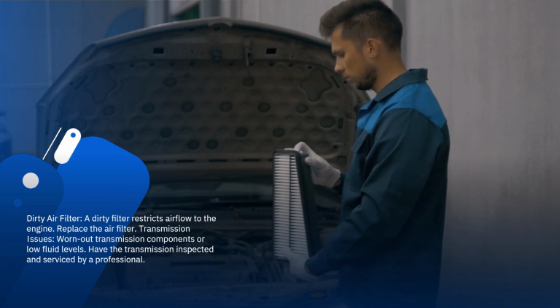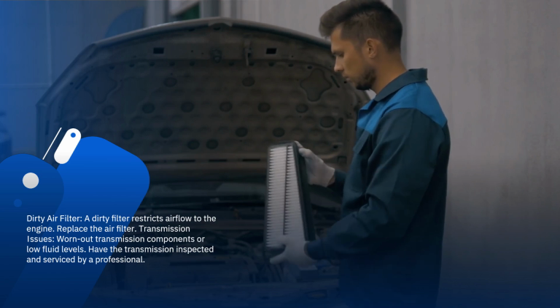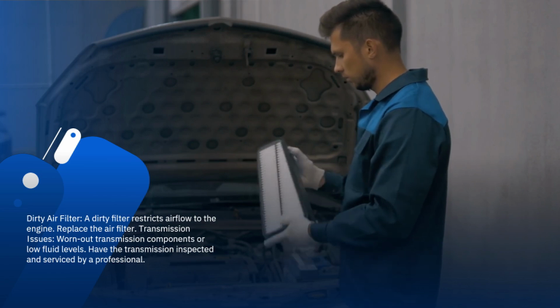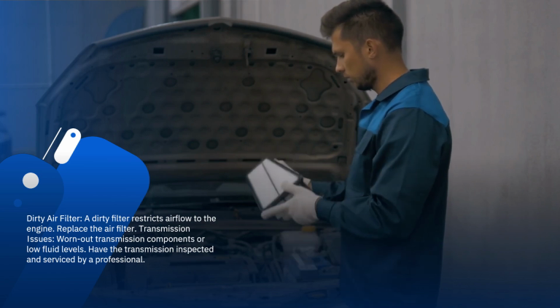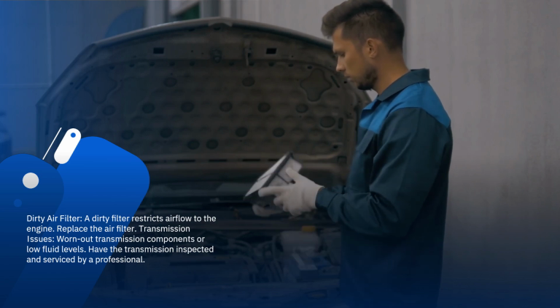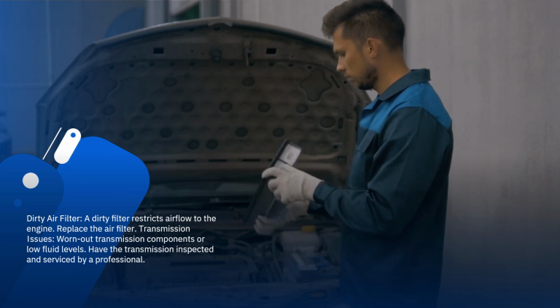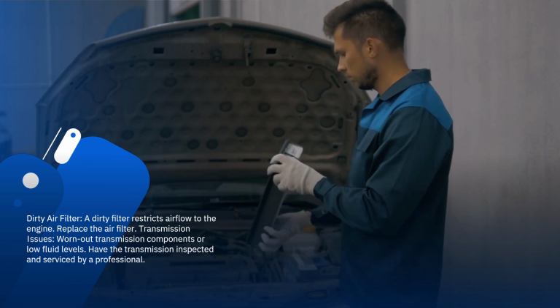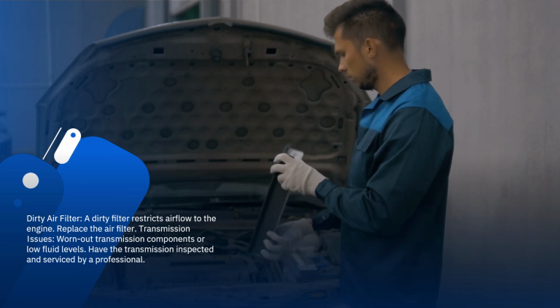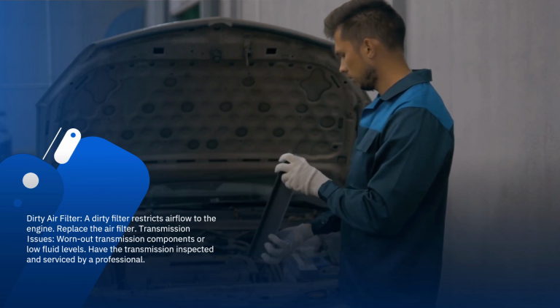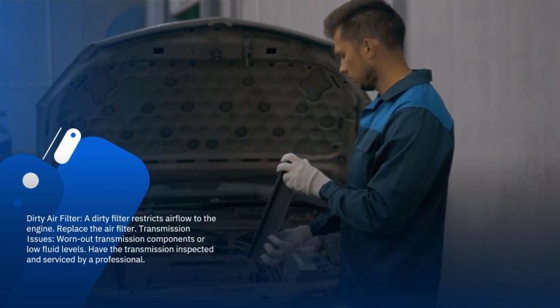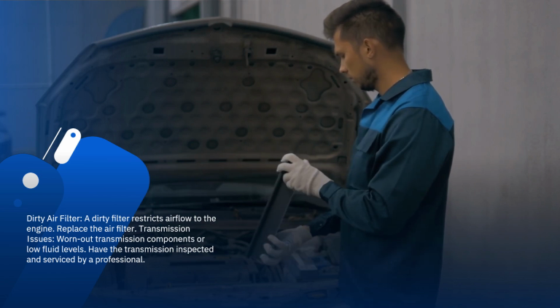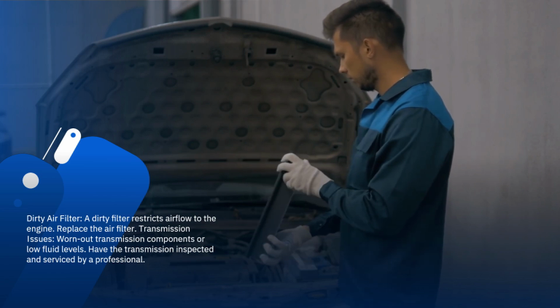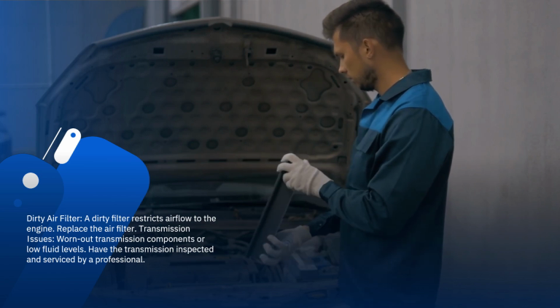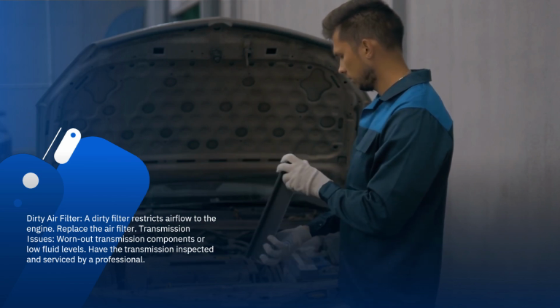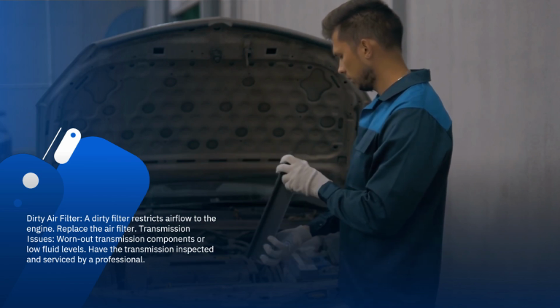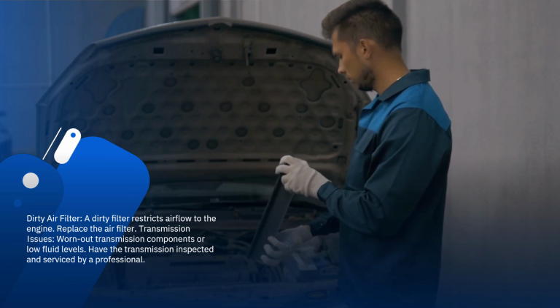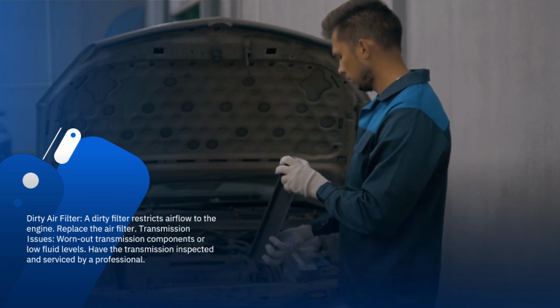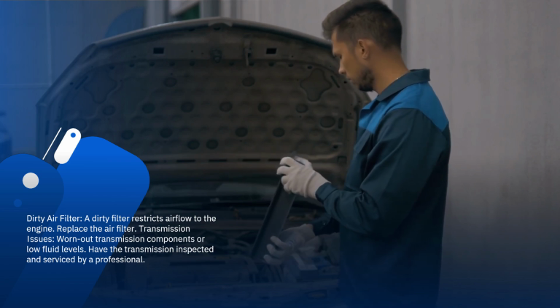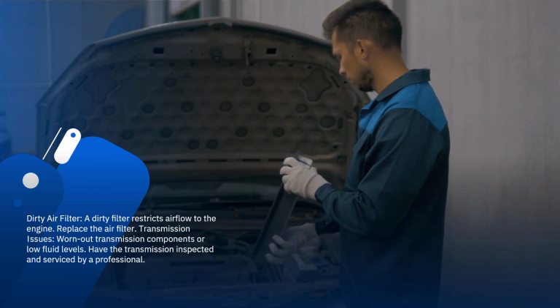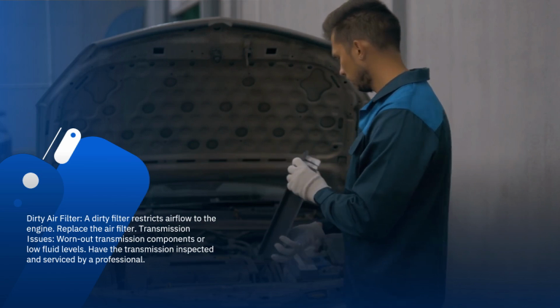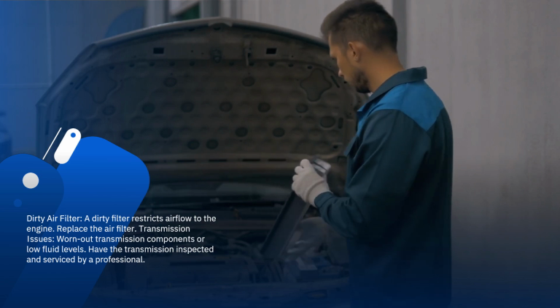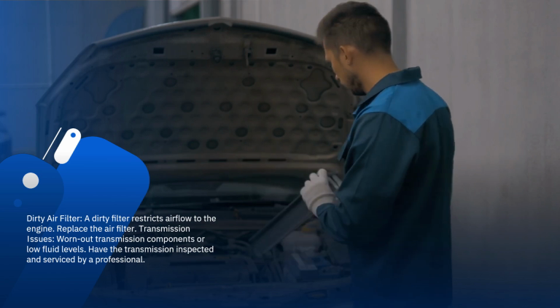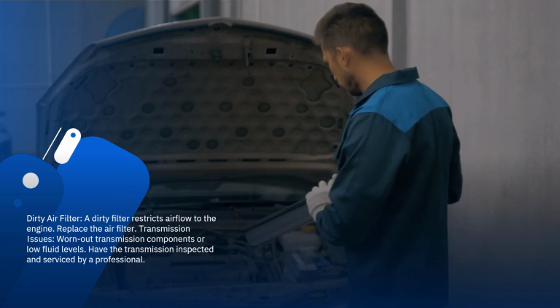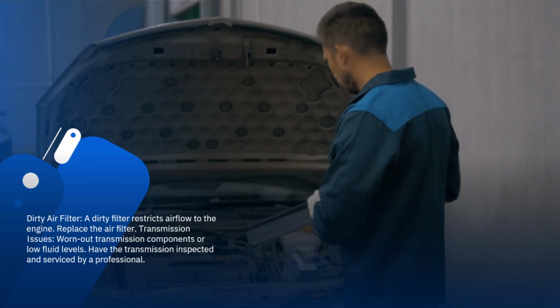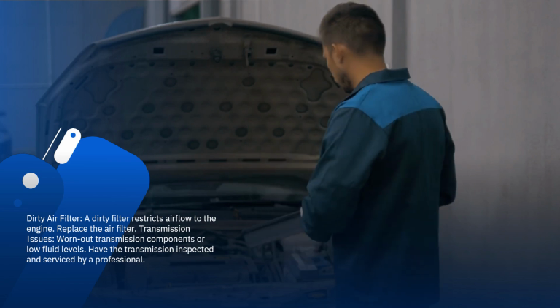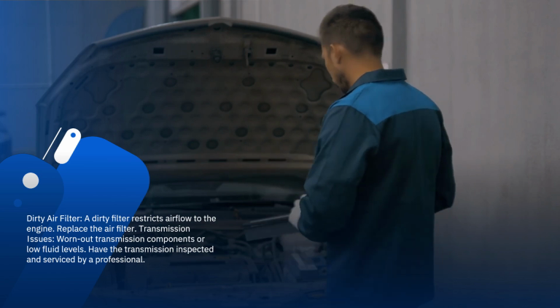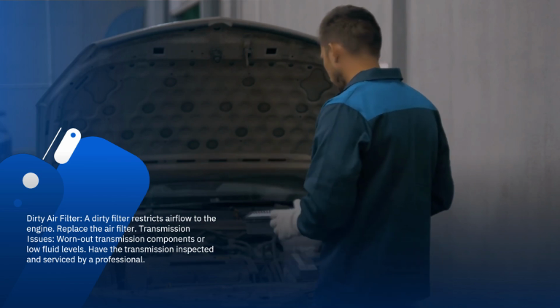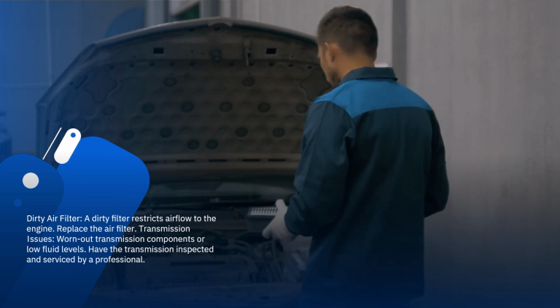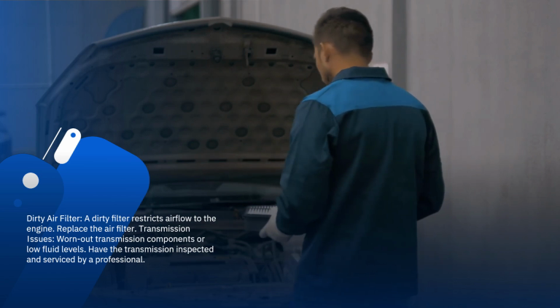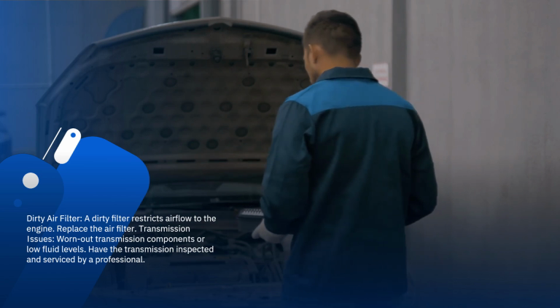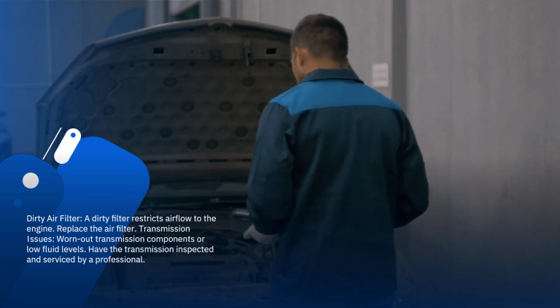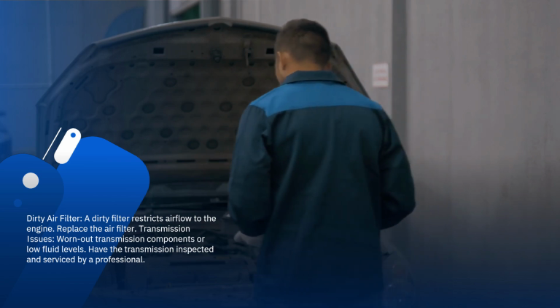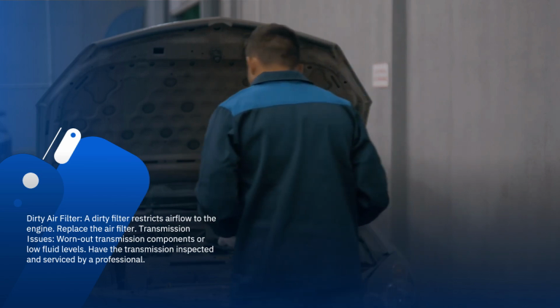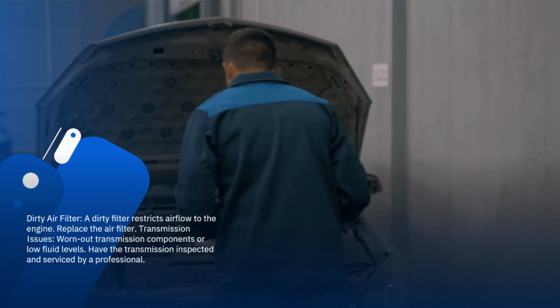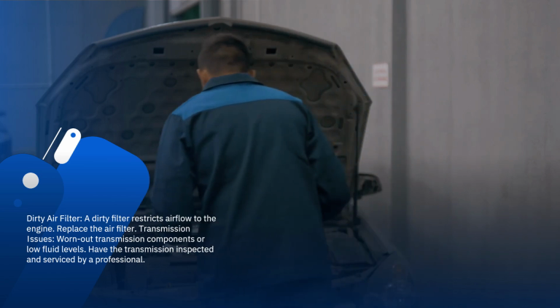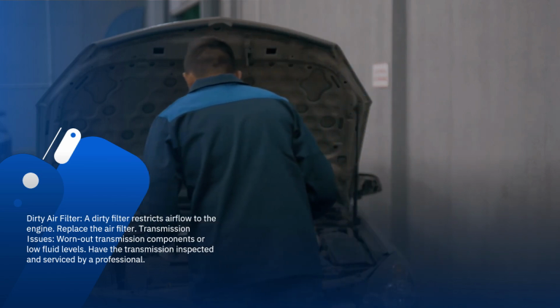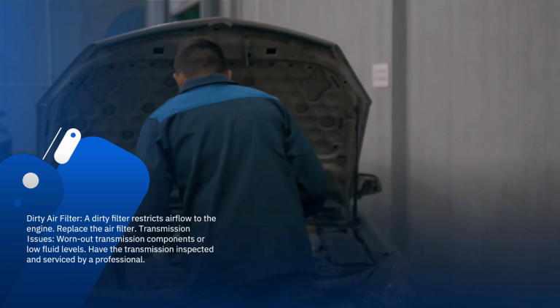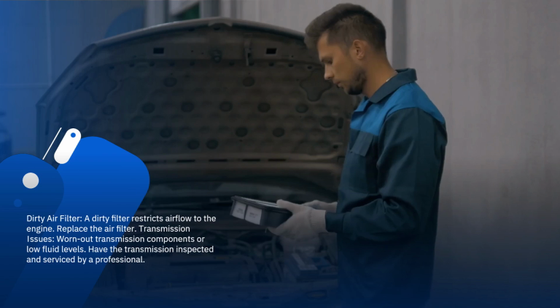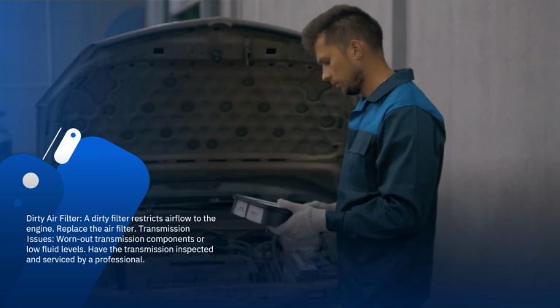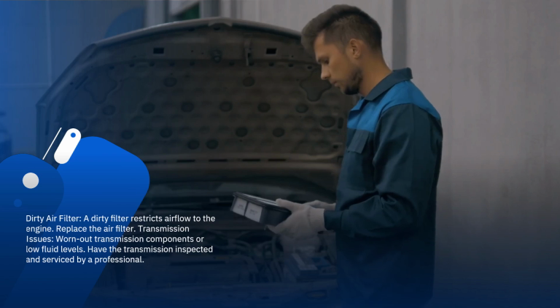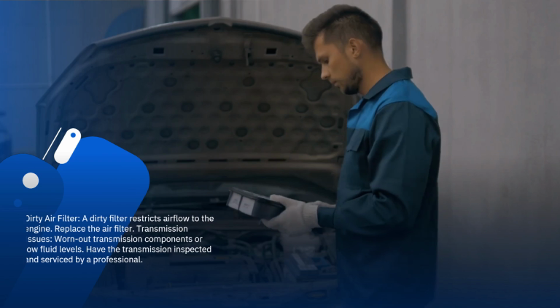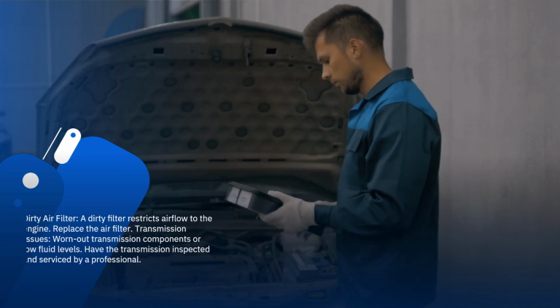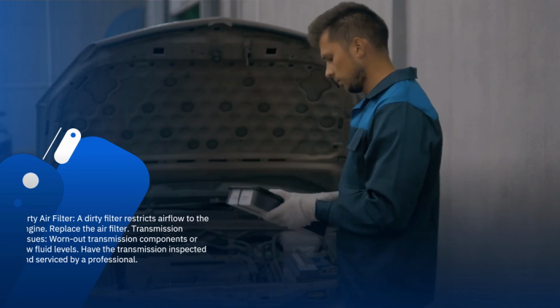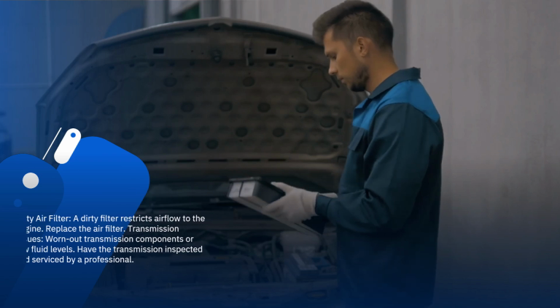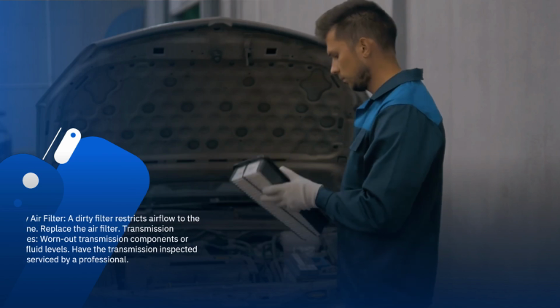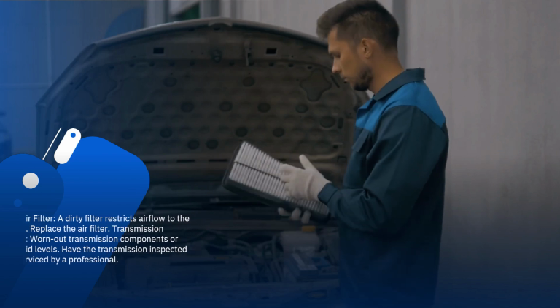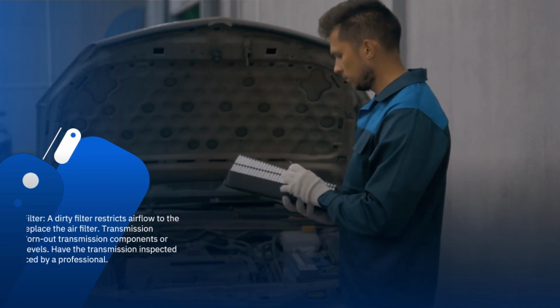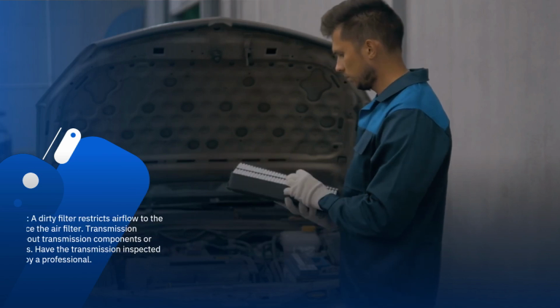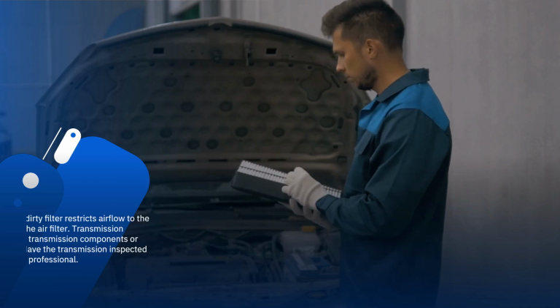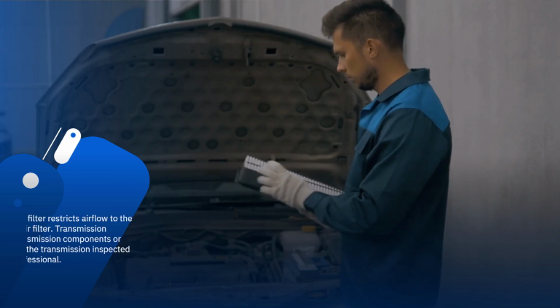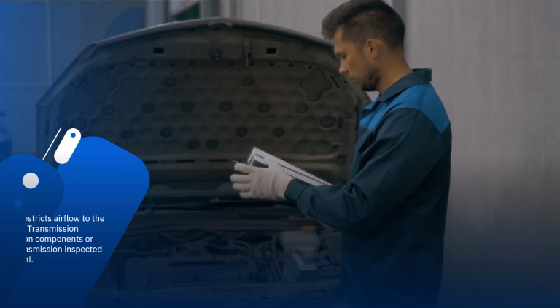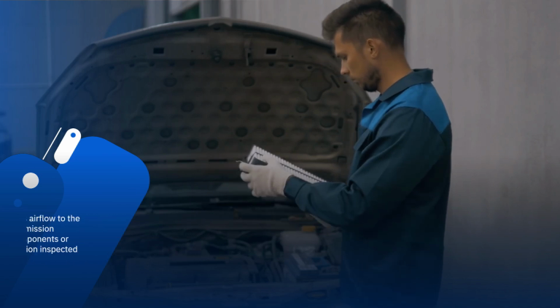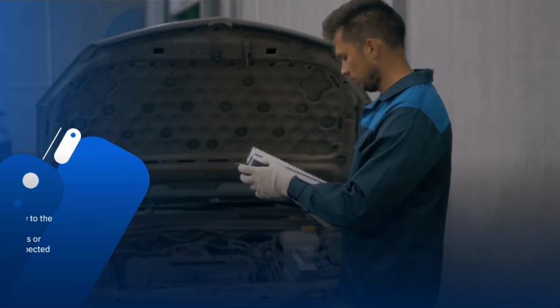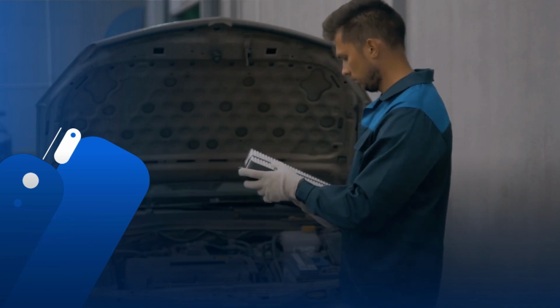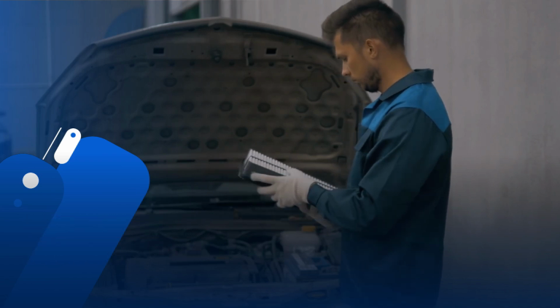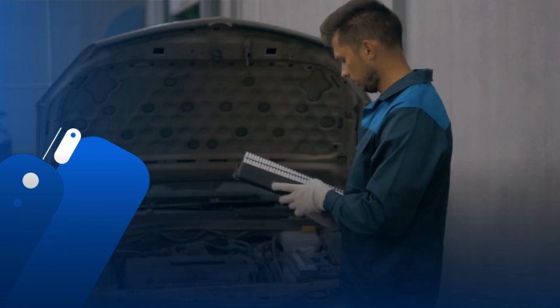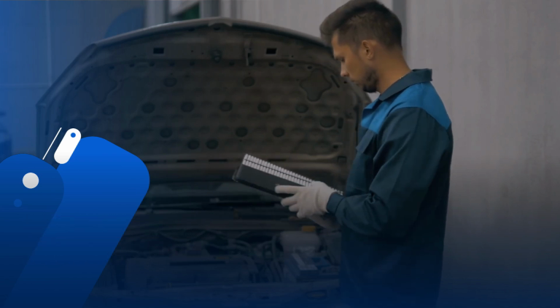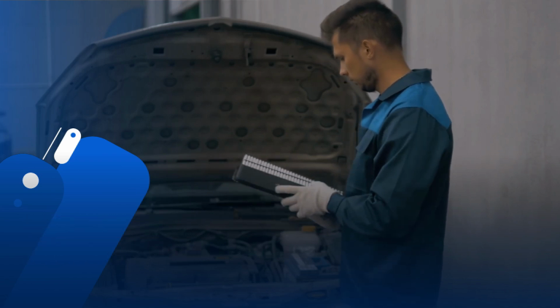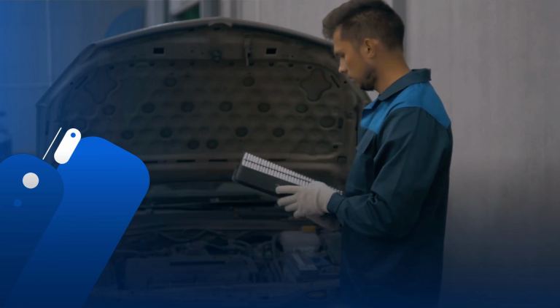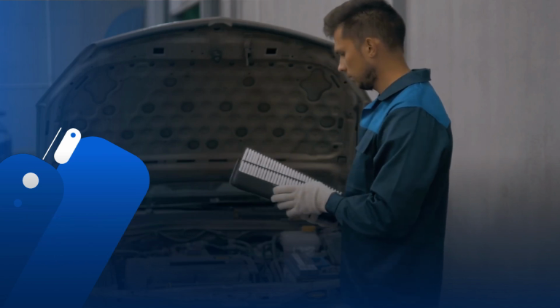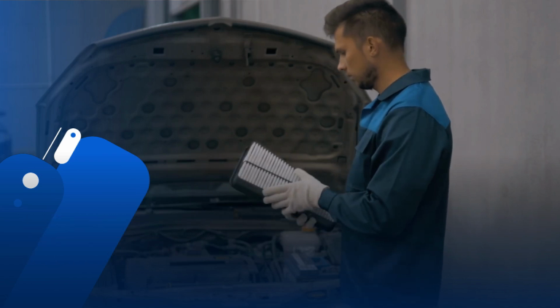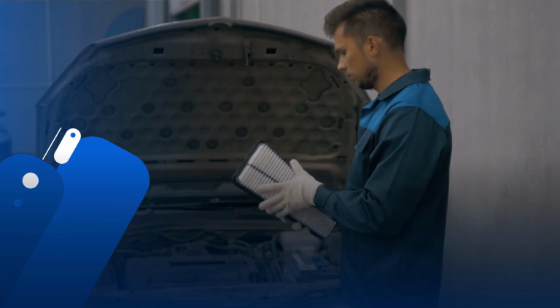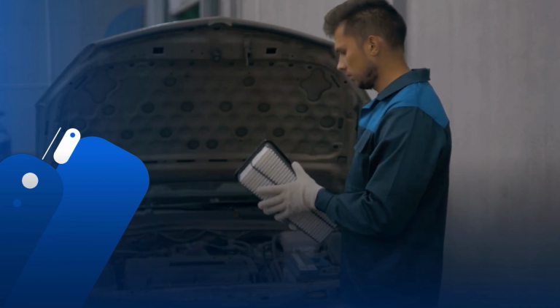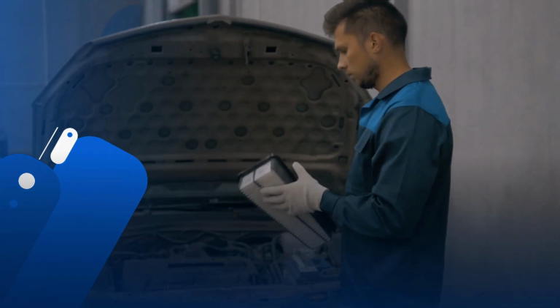Transmission issues: worn out transmission components or low fluid levels can cause jerking. Have the transmission inspected and serviced by a professional.